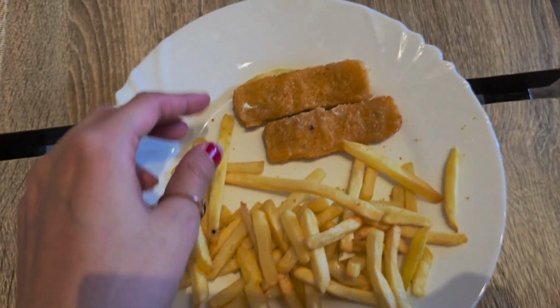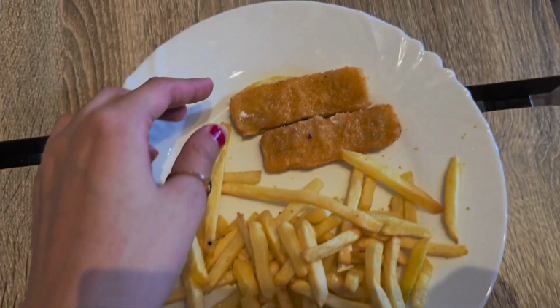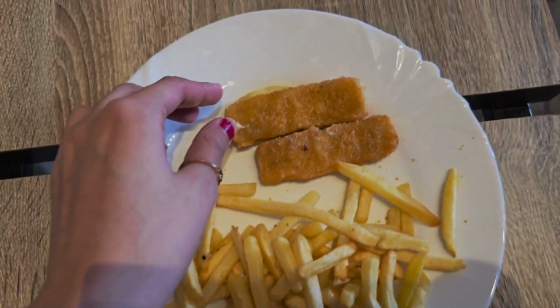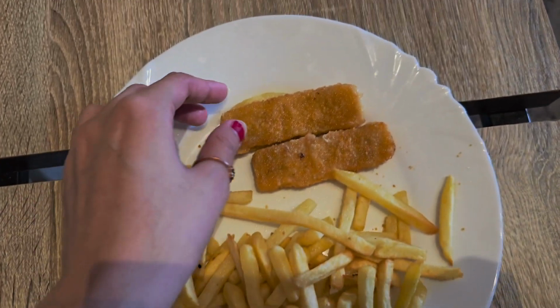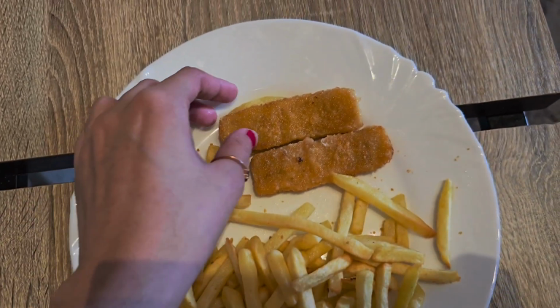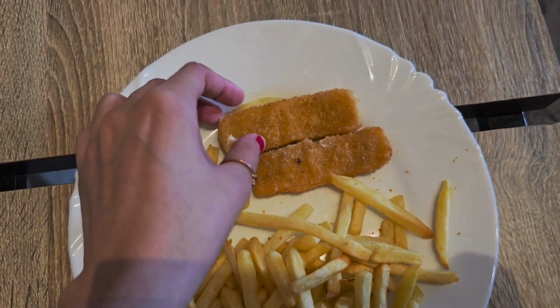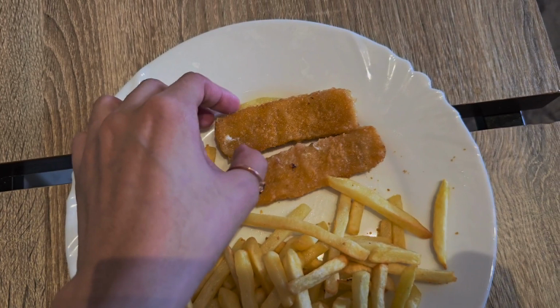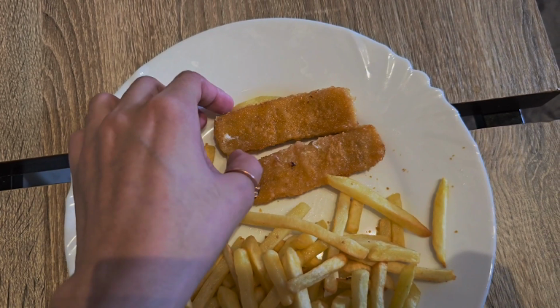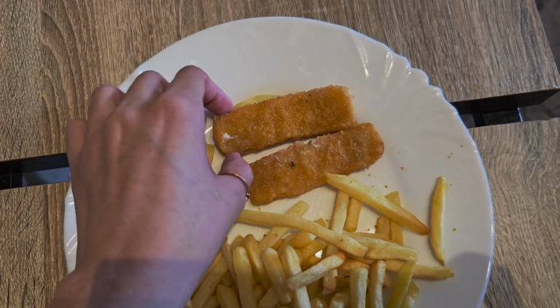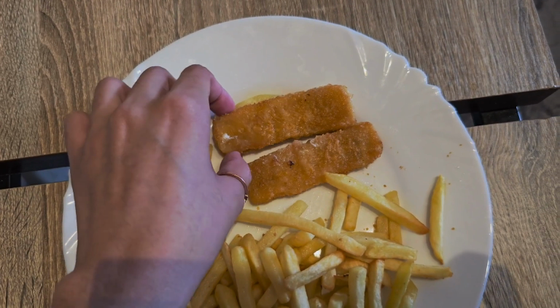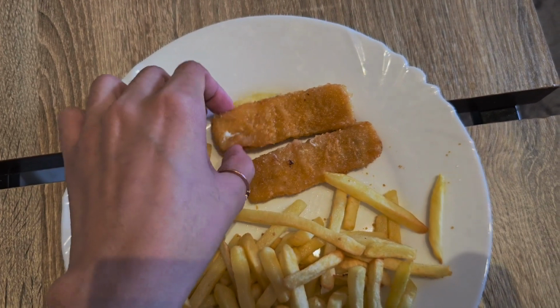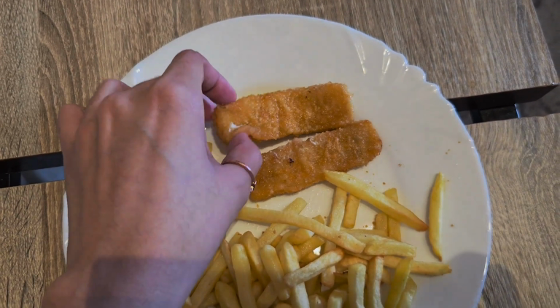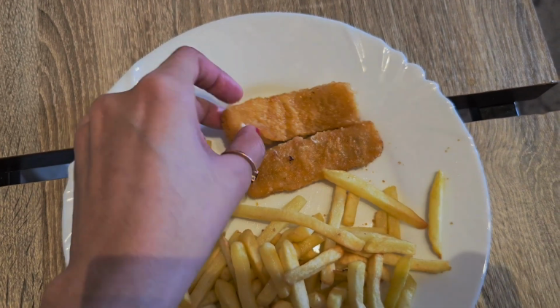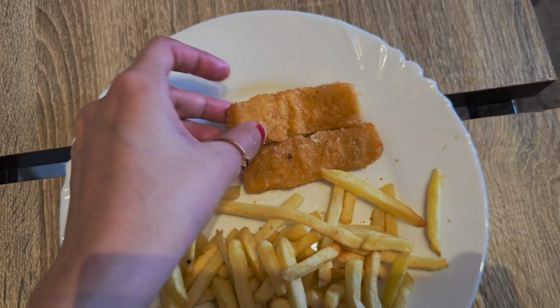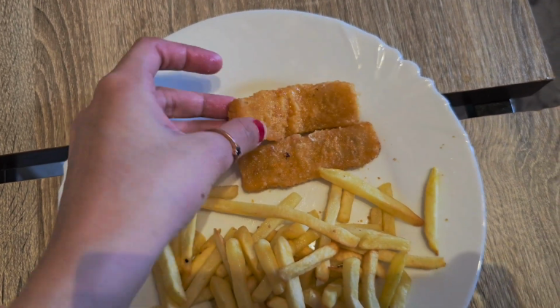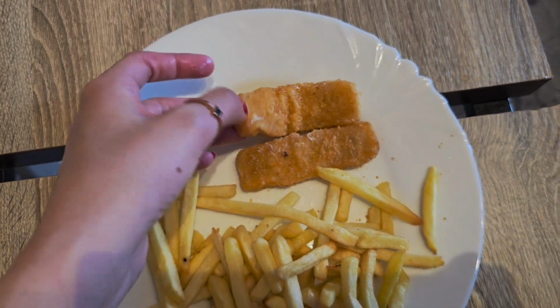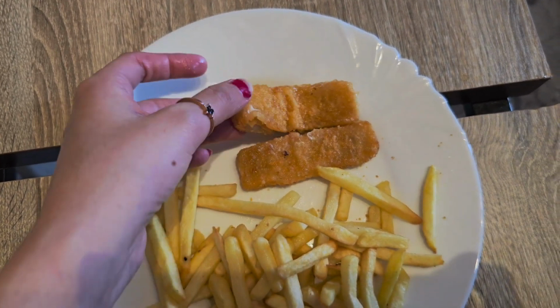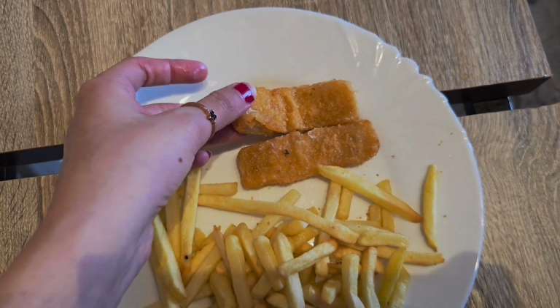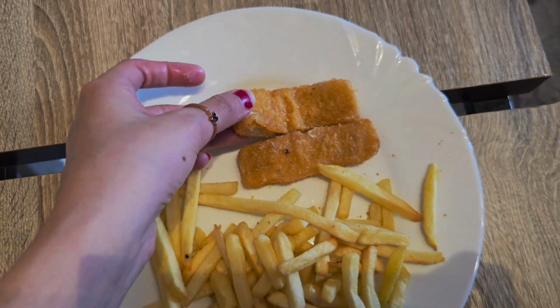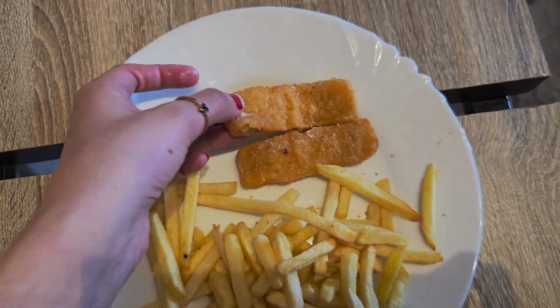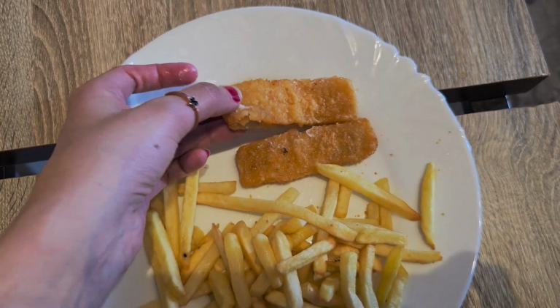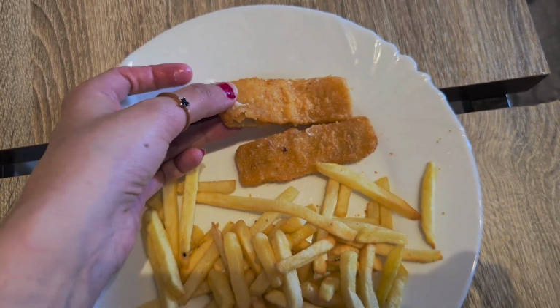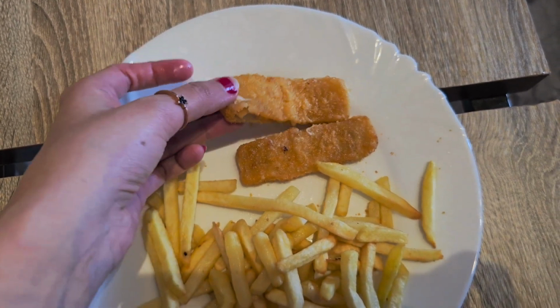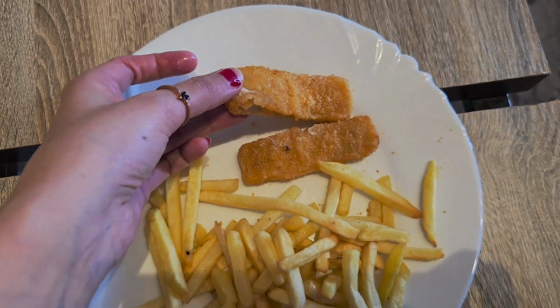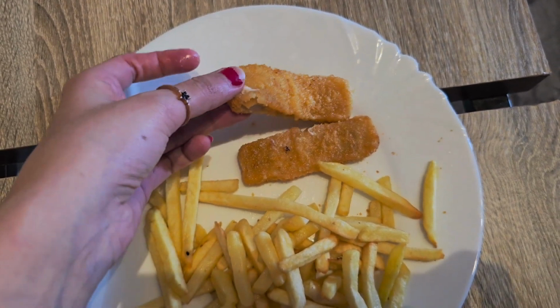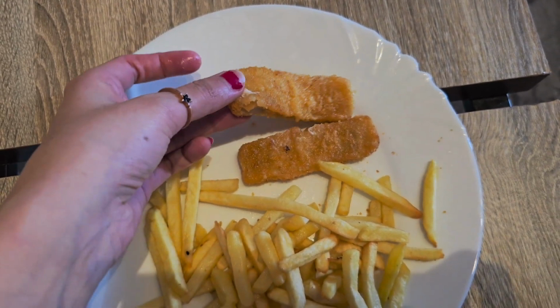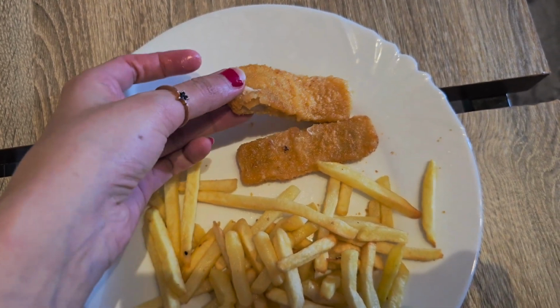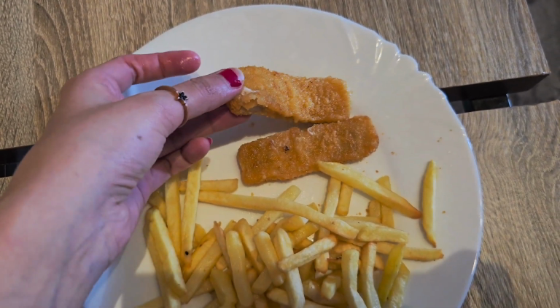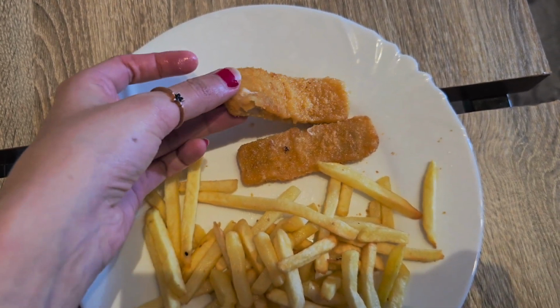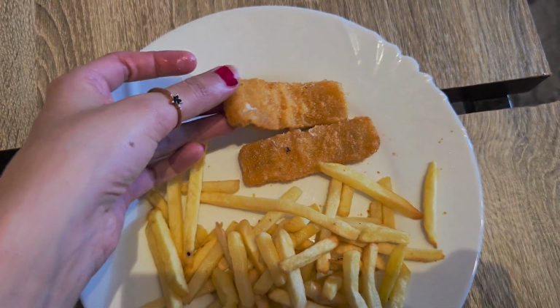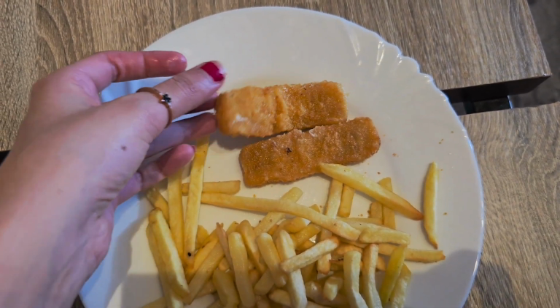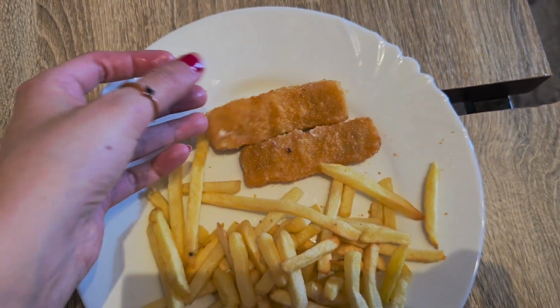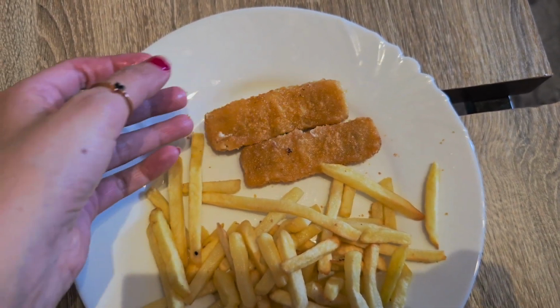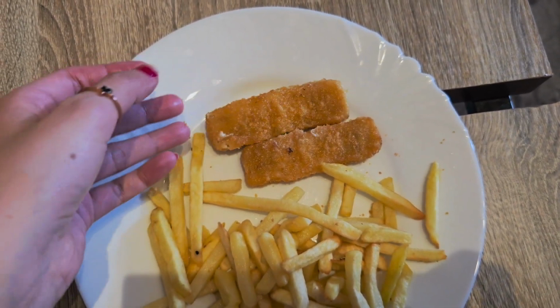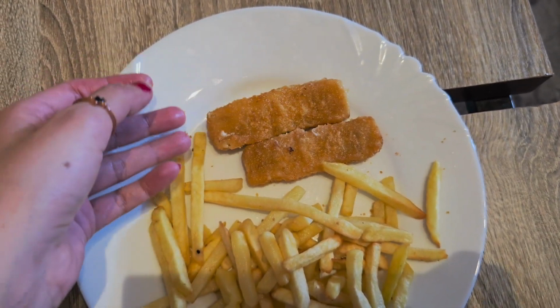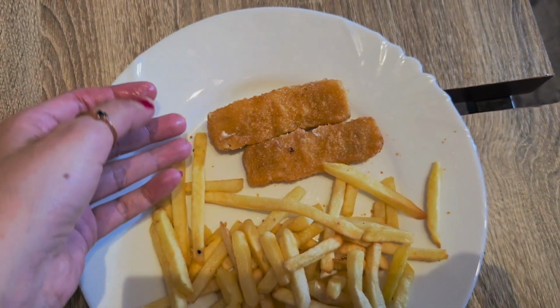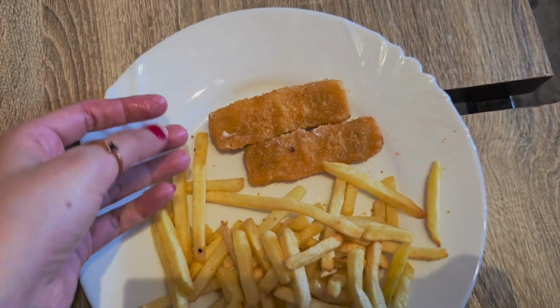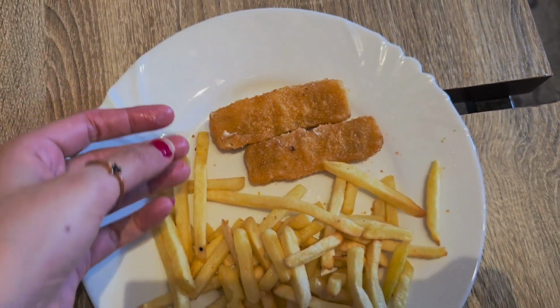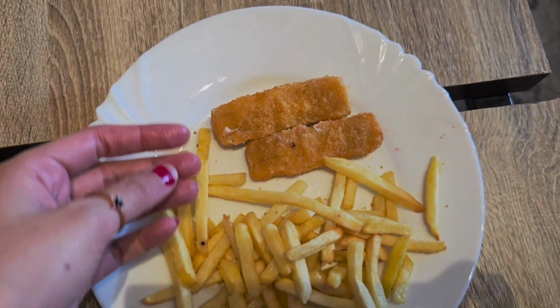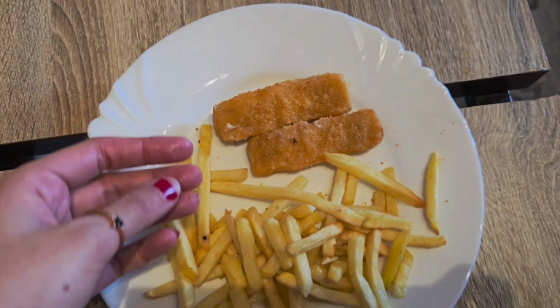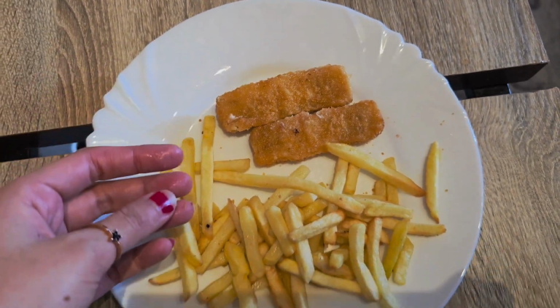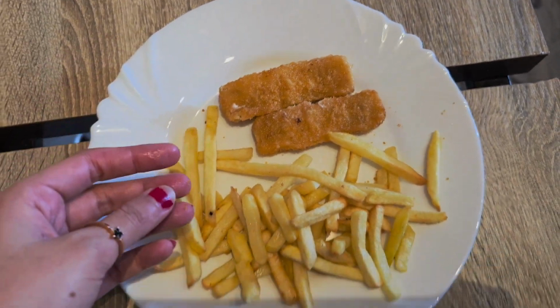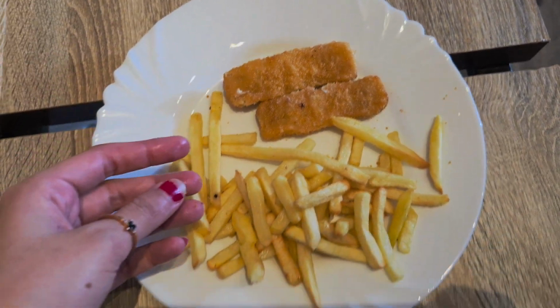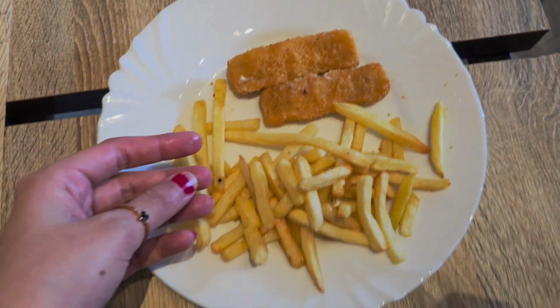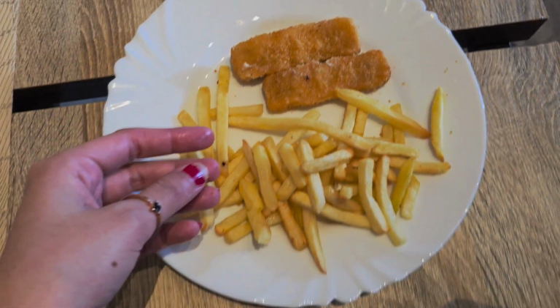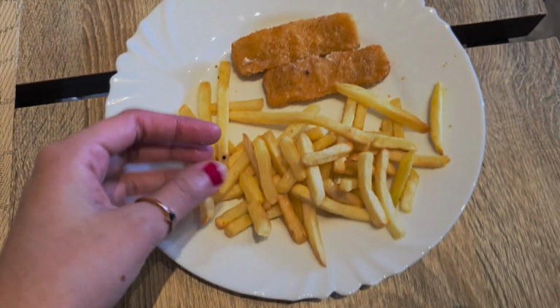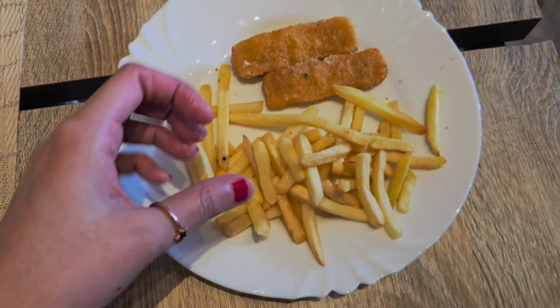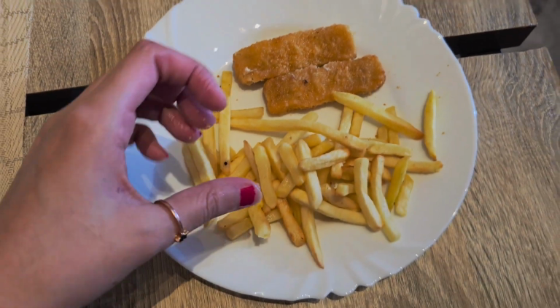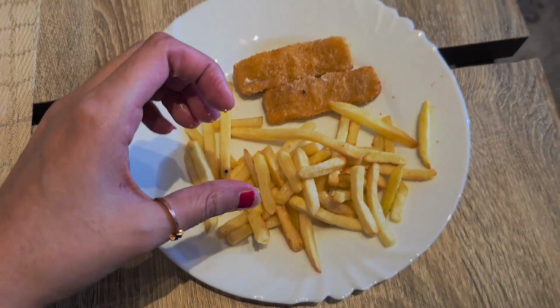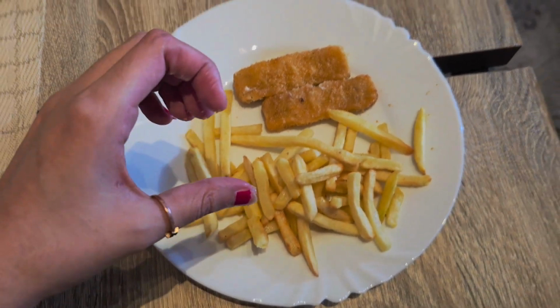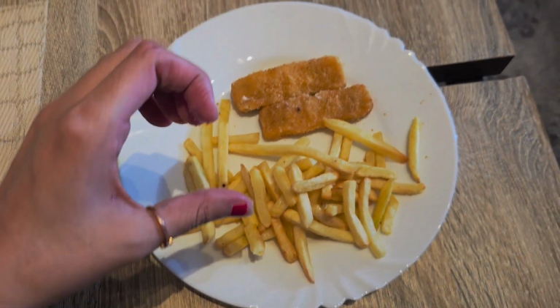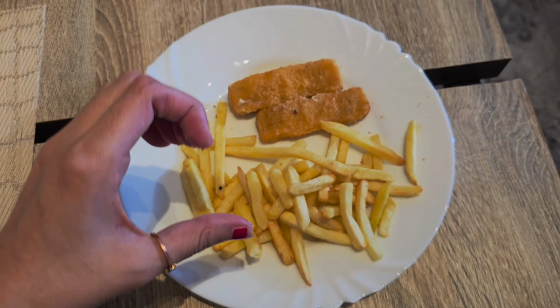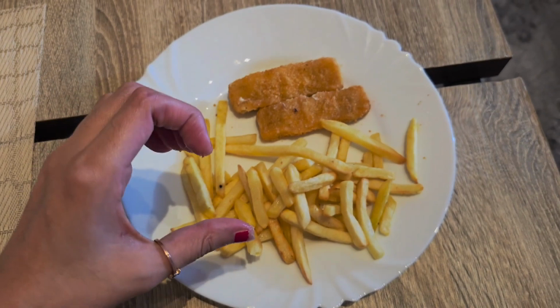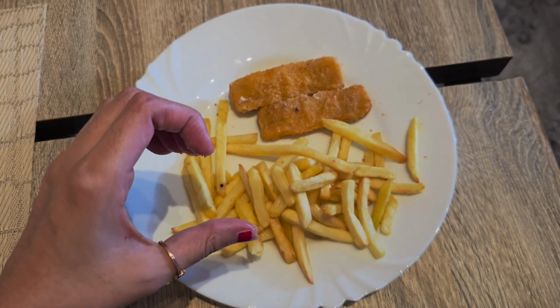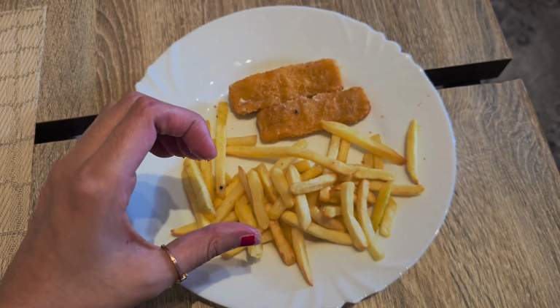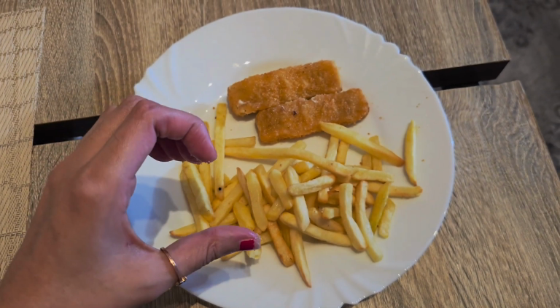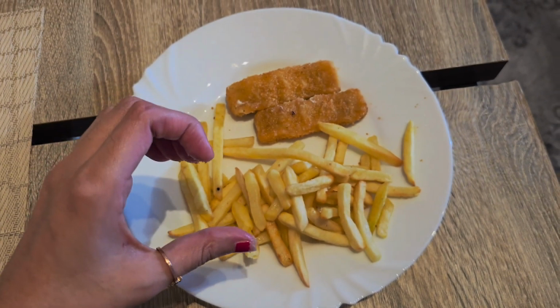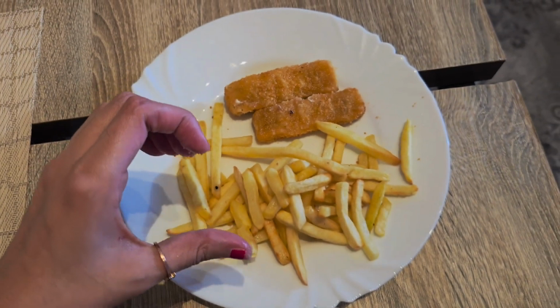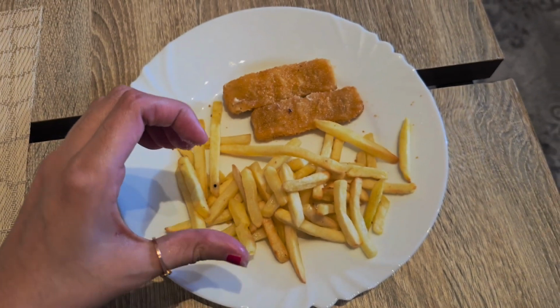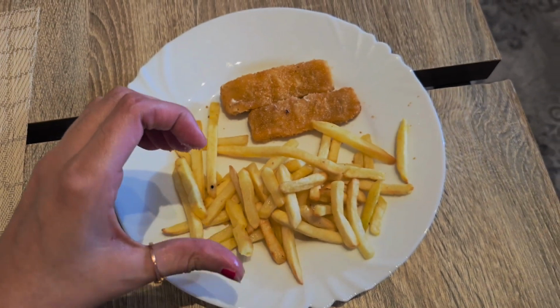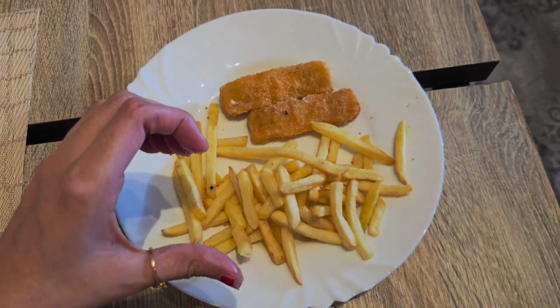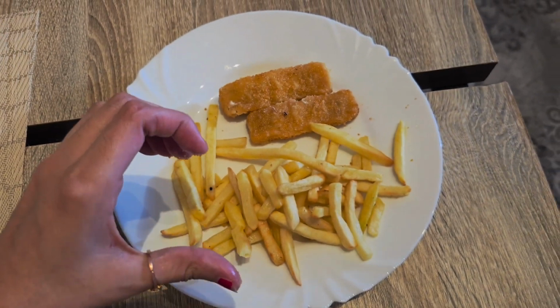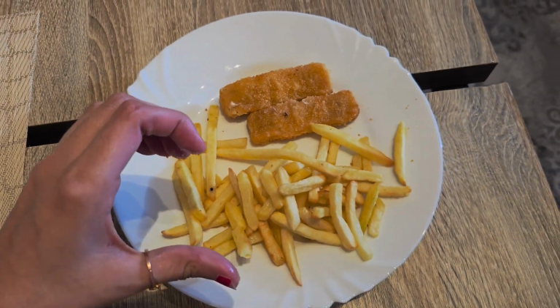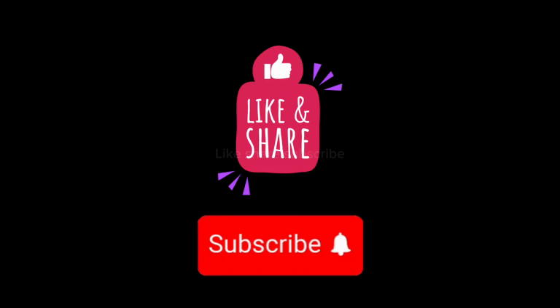Subscribe to this channel guys for more fun videos. In the upcoming videos I'm going to show a lot more things in the air fryer. Till then, like this video.